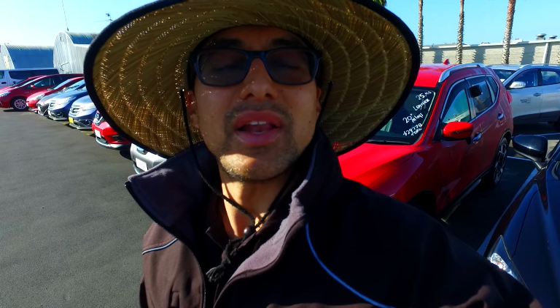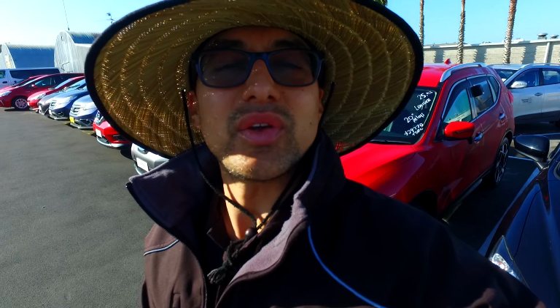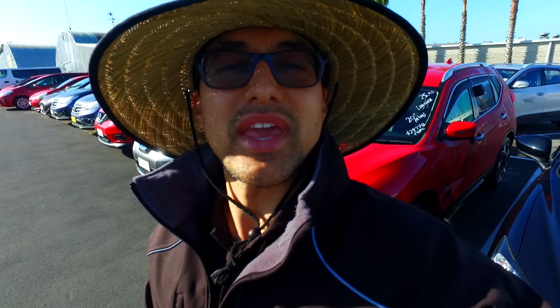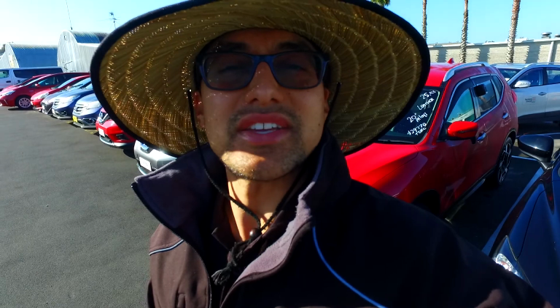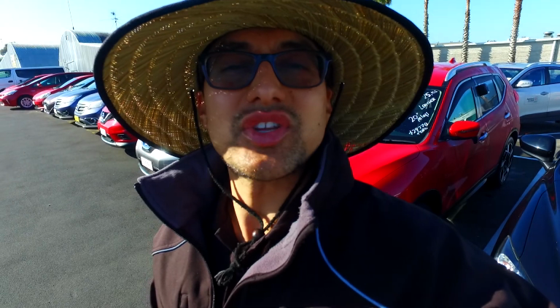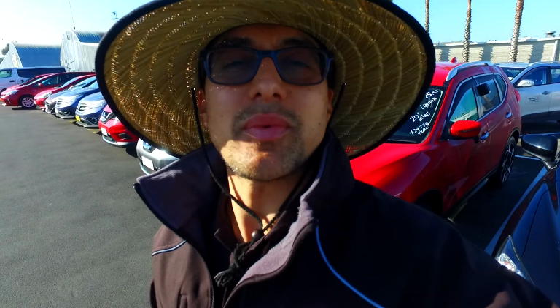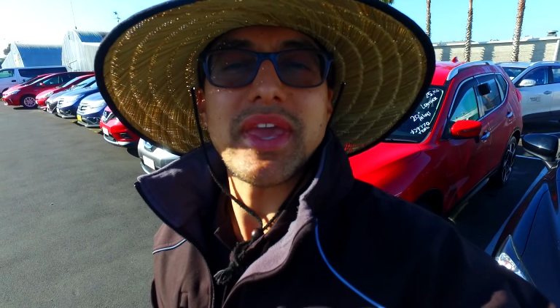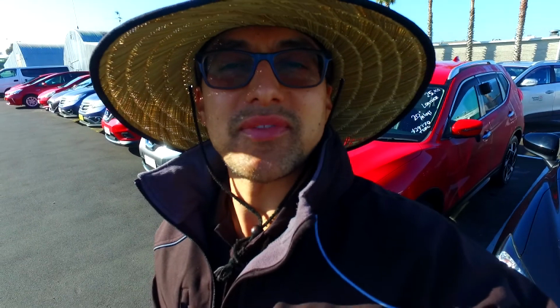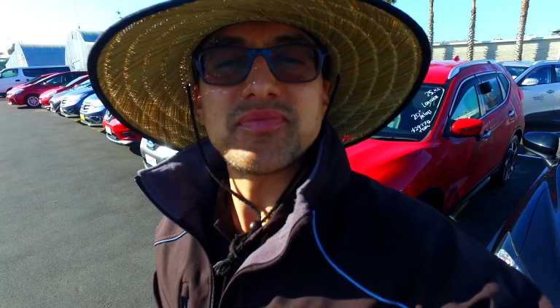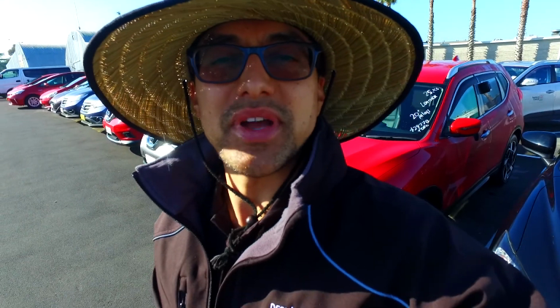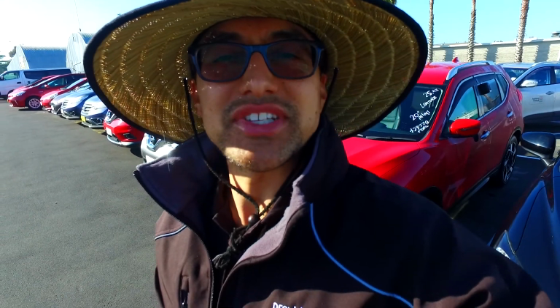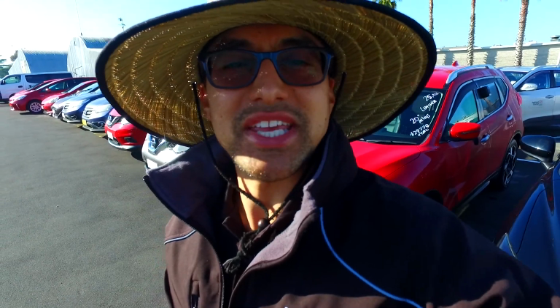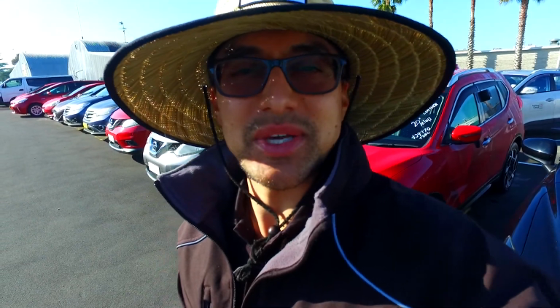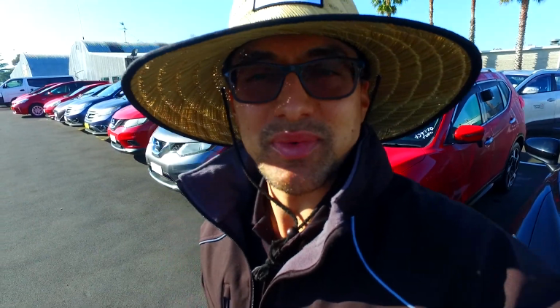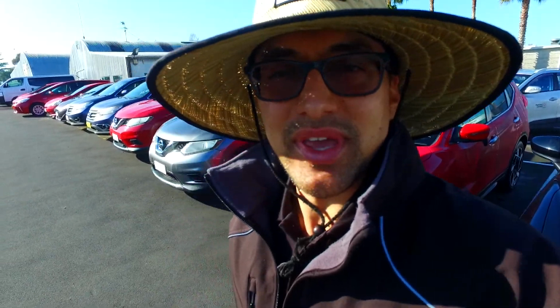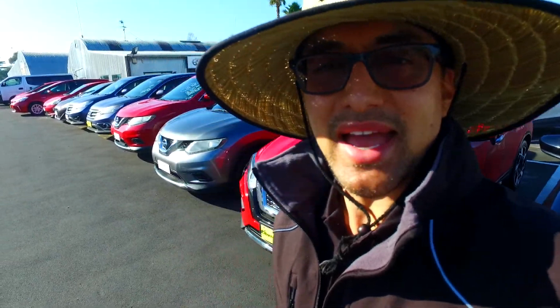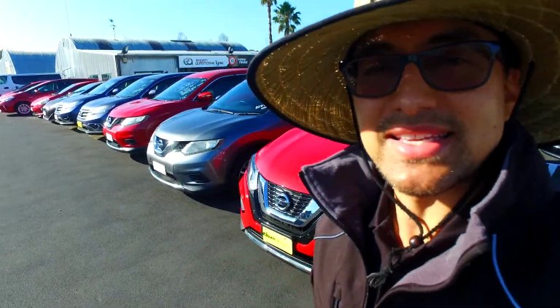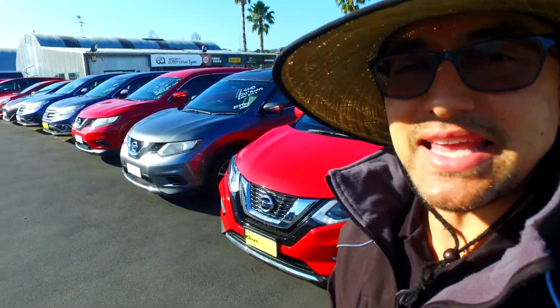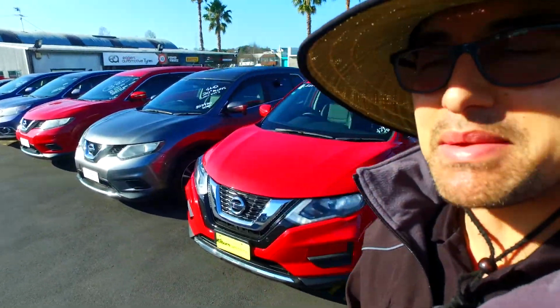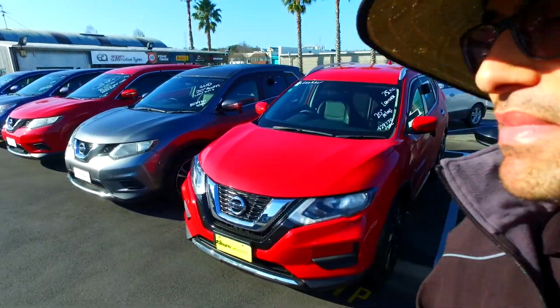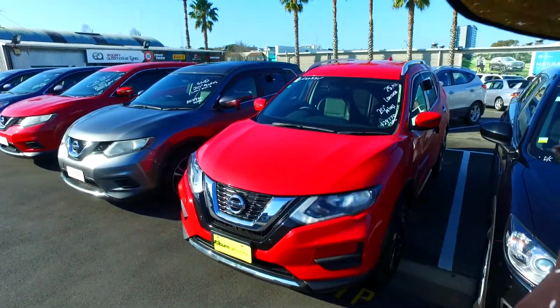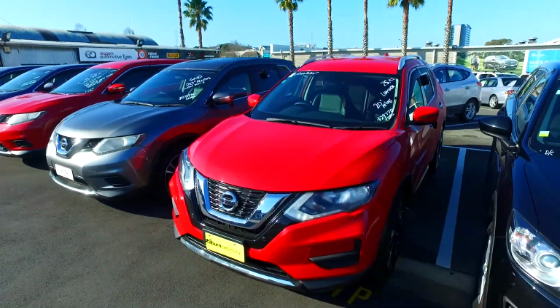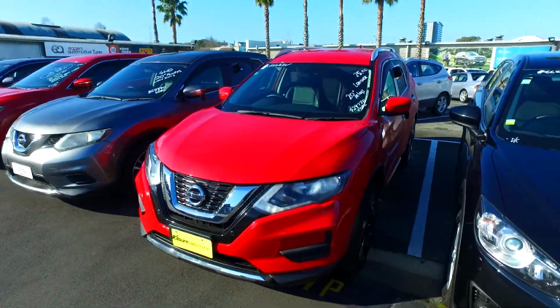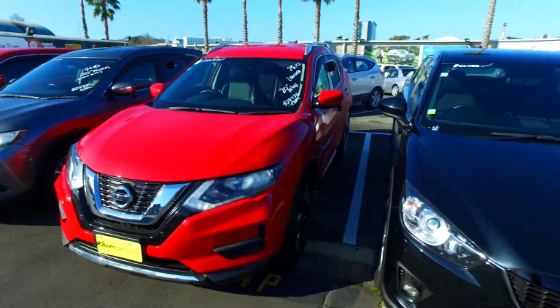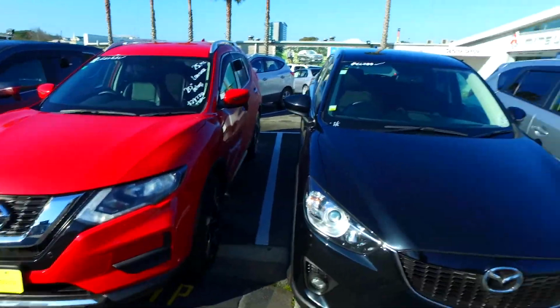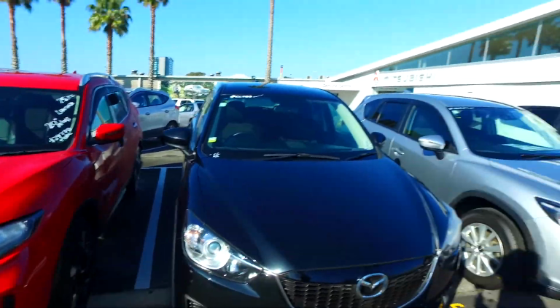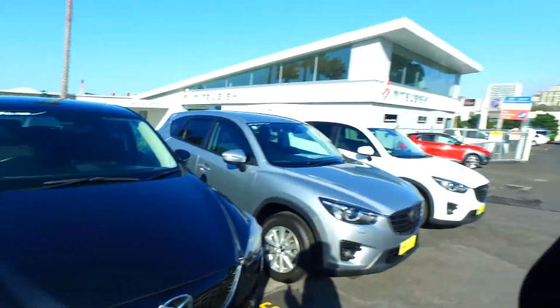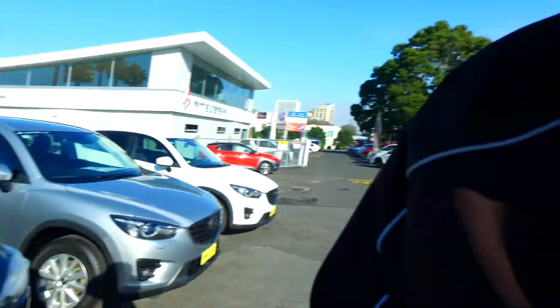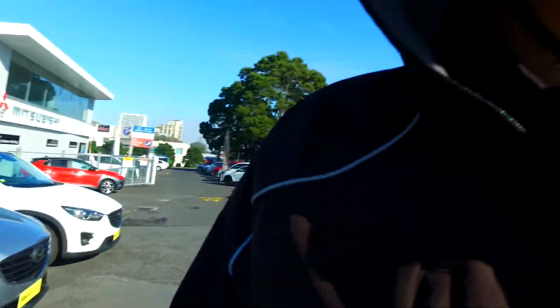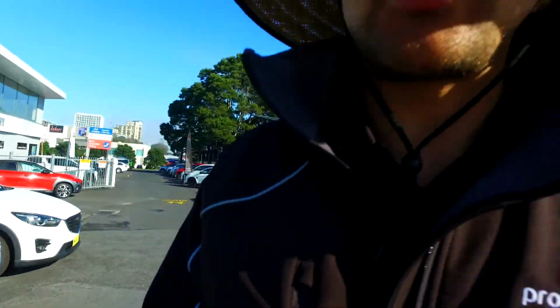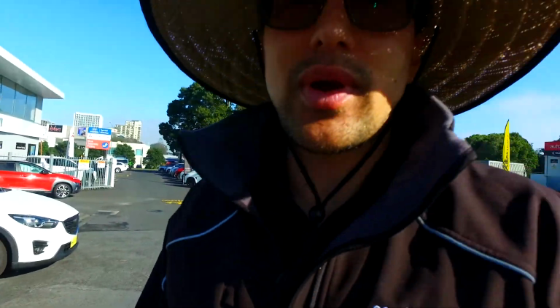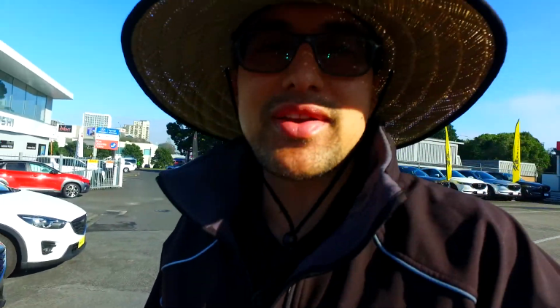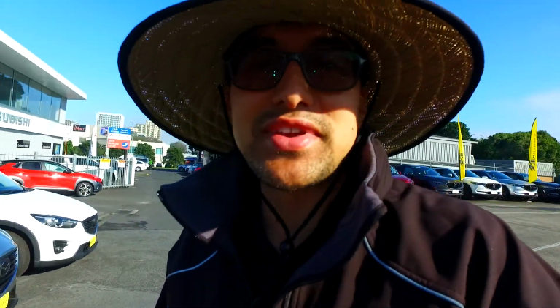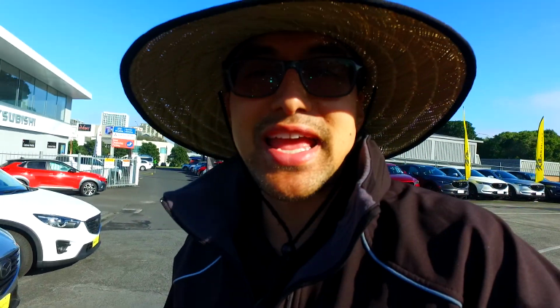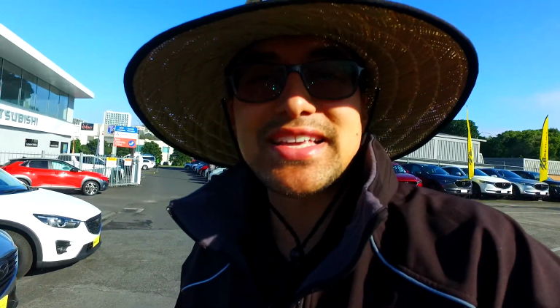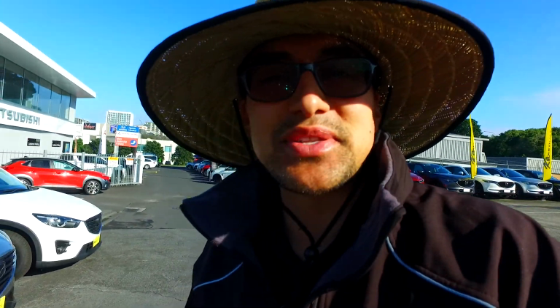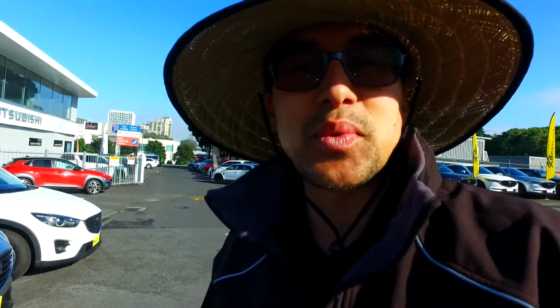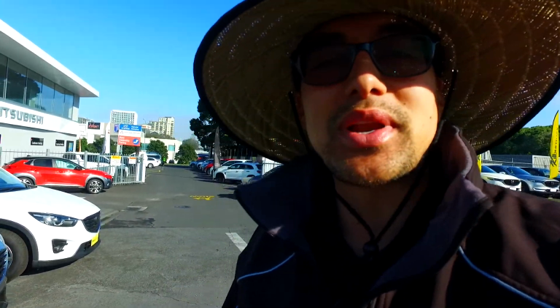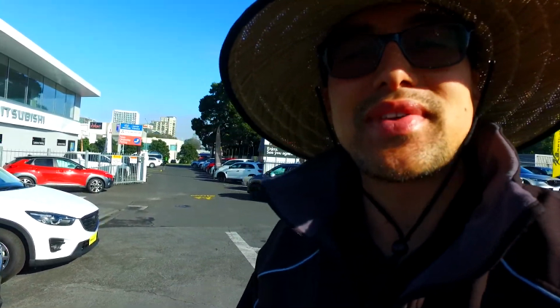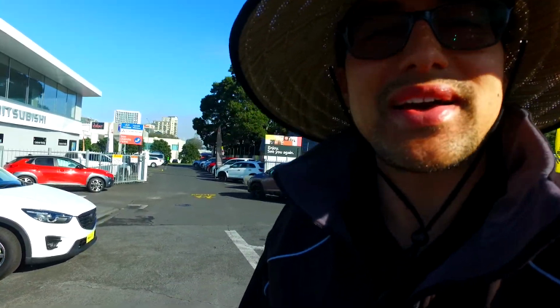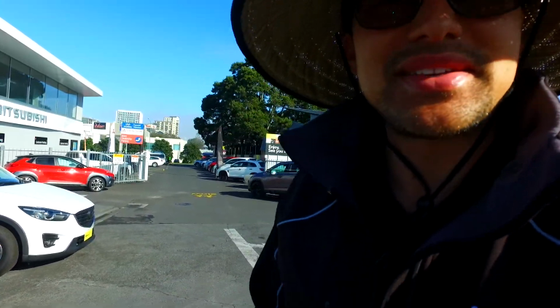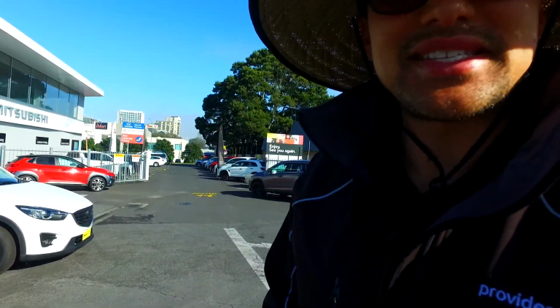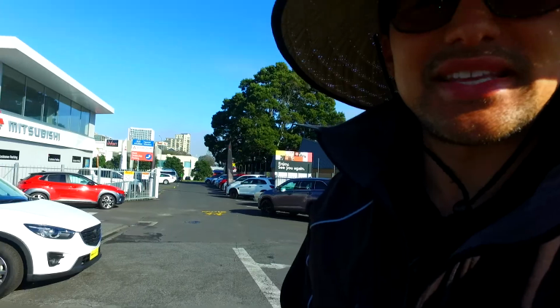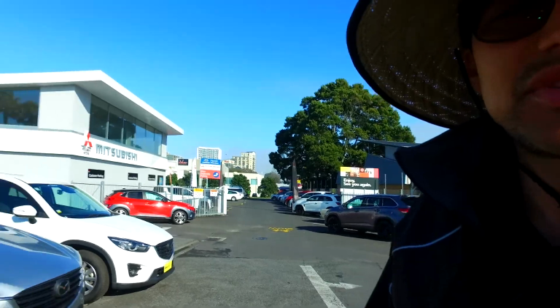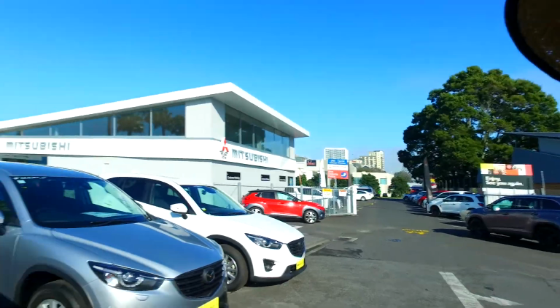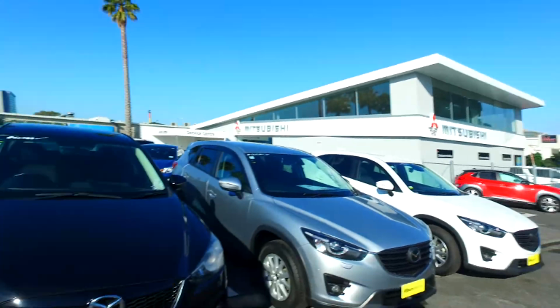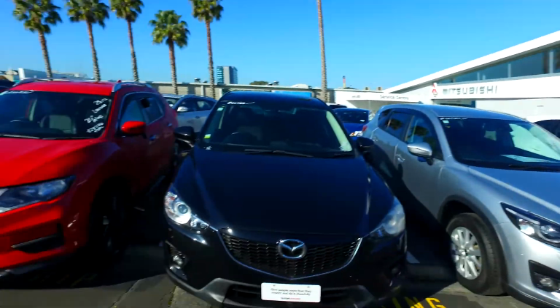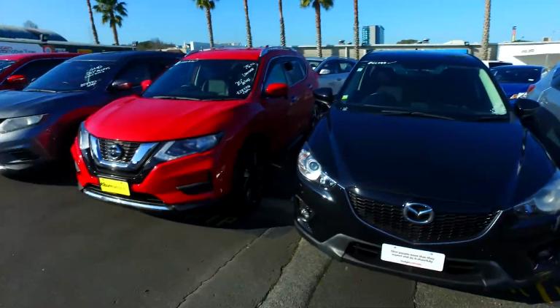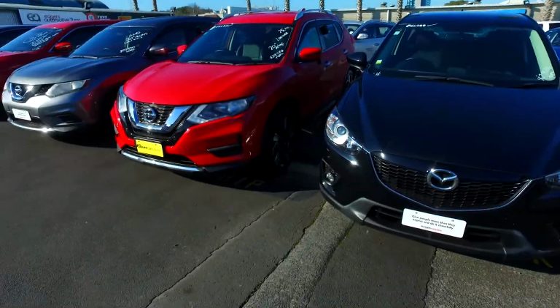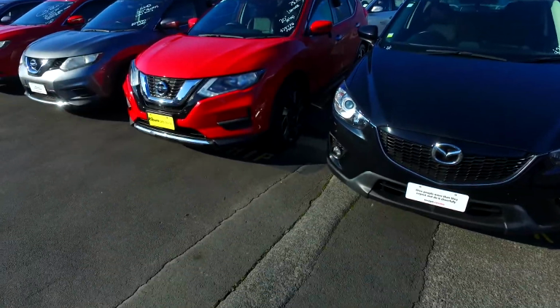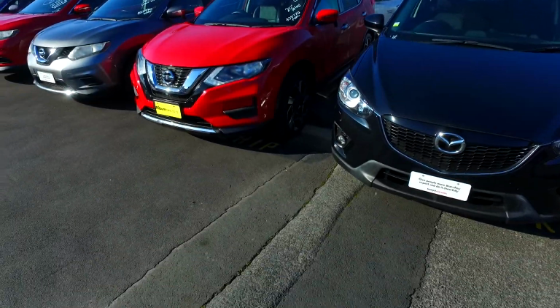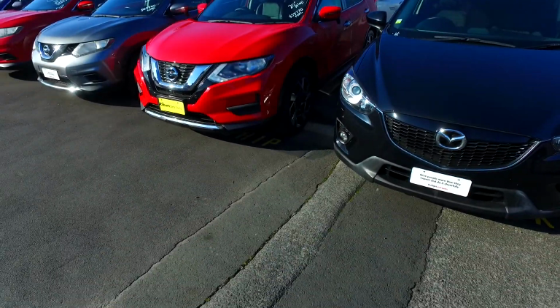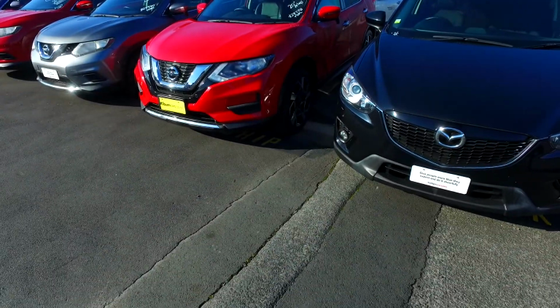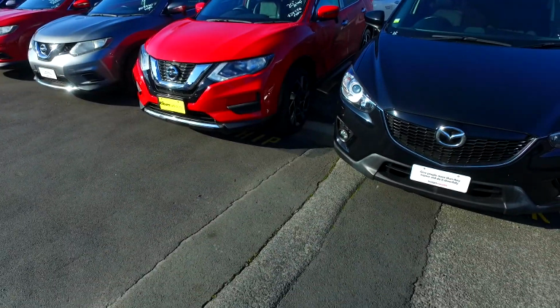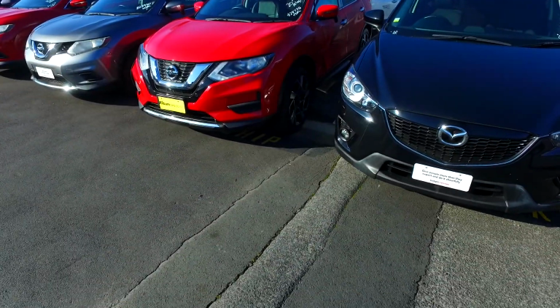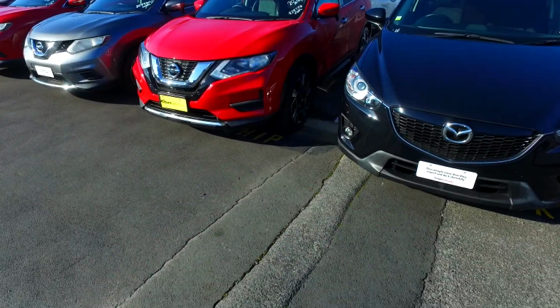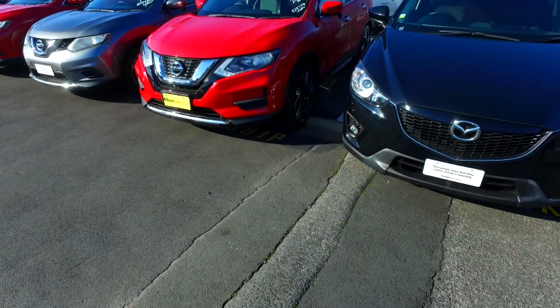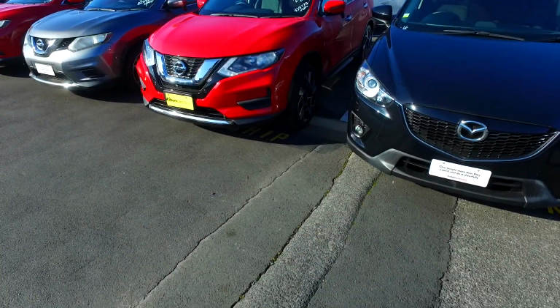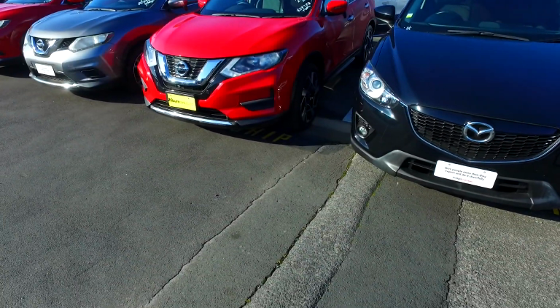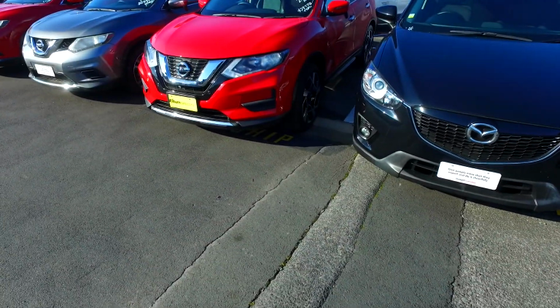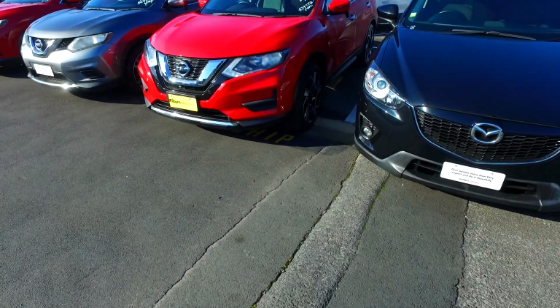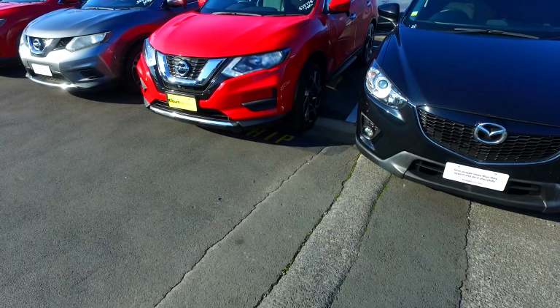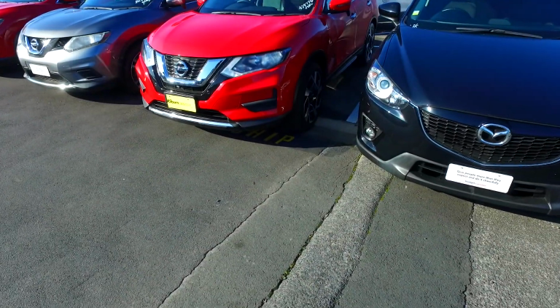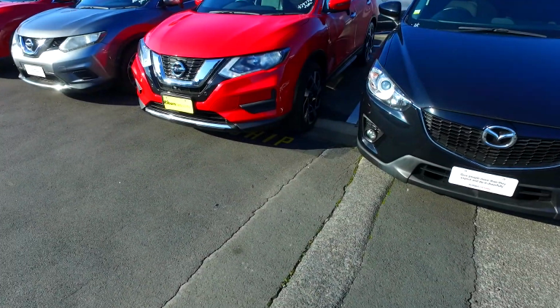Hello Cash, Tommy here from Budget and Kilburn Cars and Manicar. Thank you for your email inquiry in regards to one of our Nissan X-Trails — in particular, this red one right here.